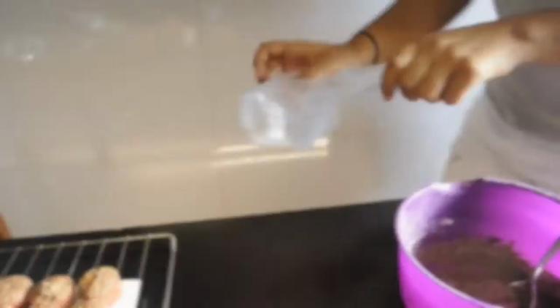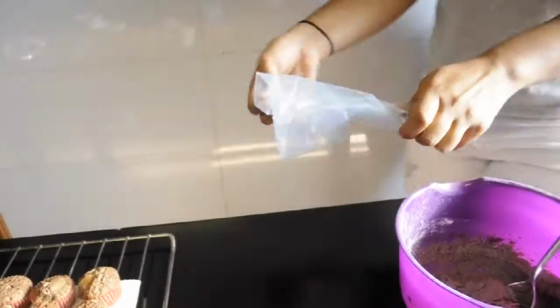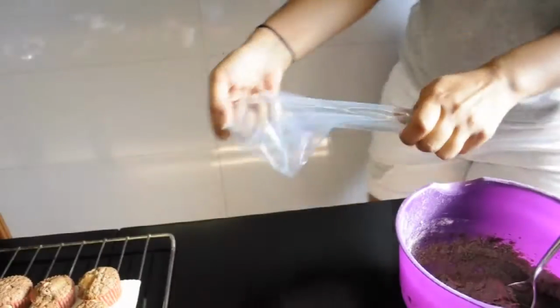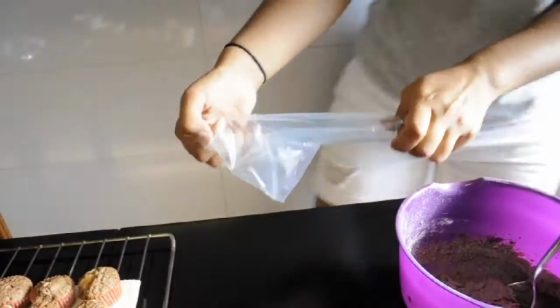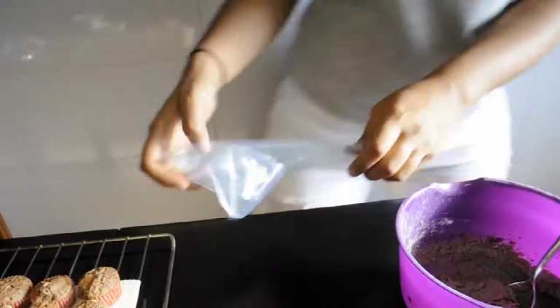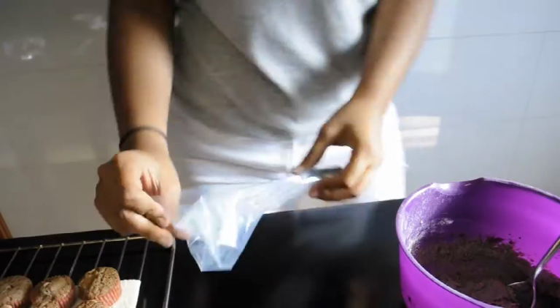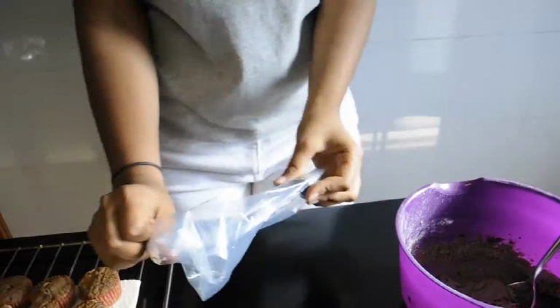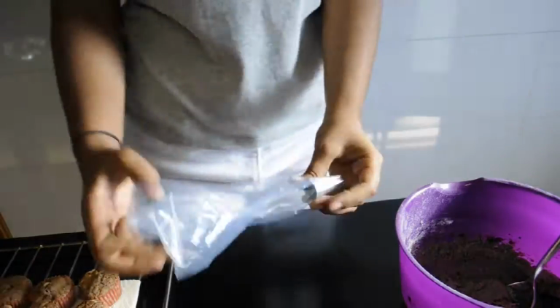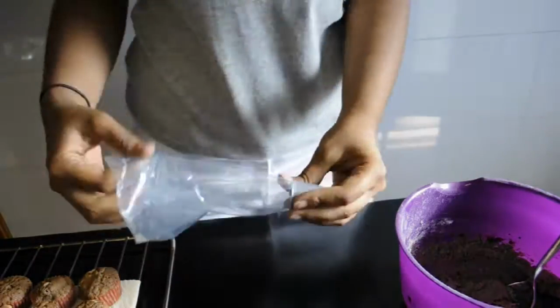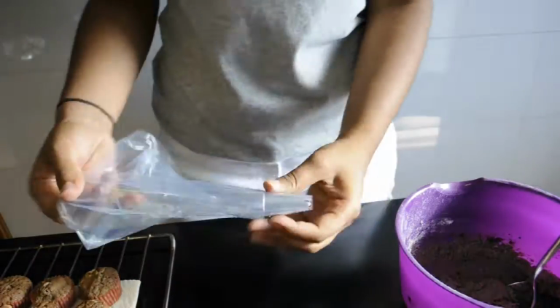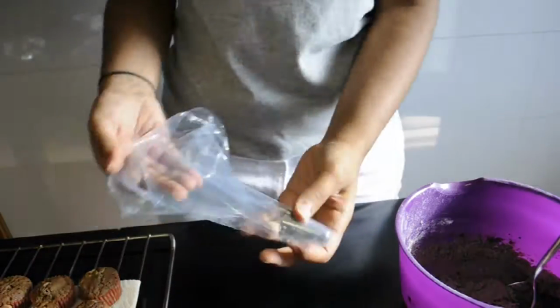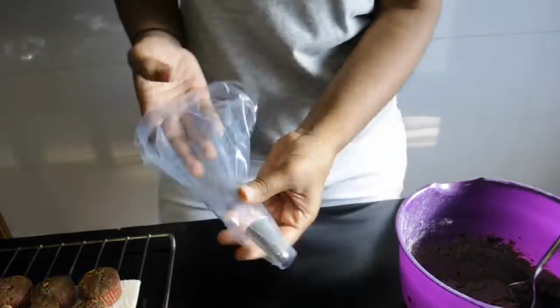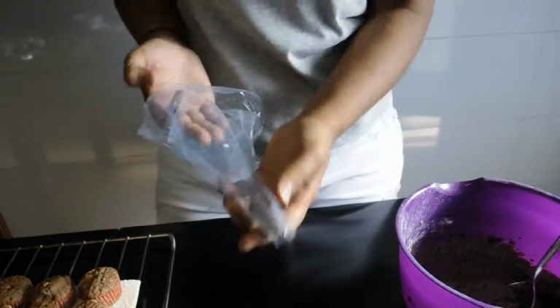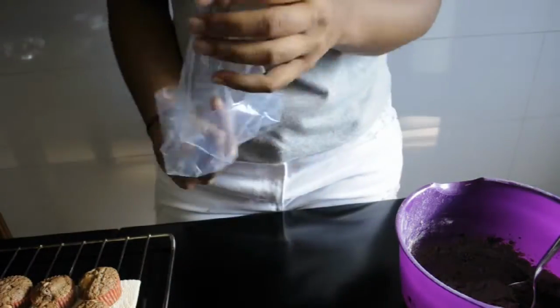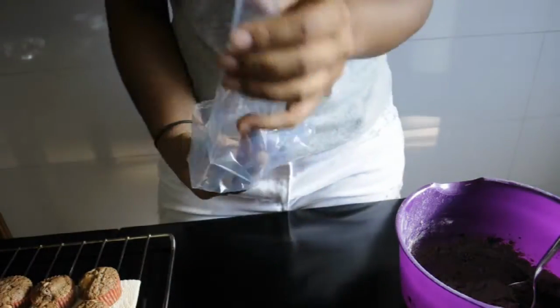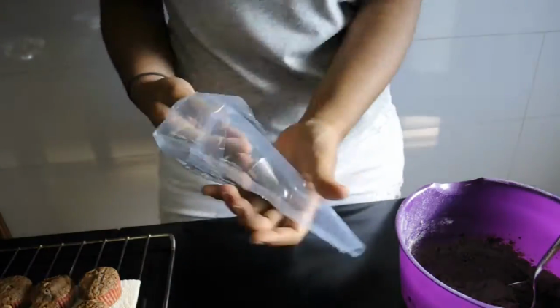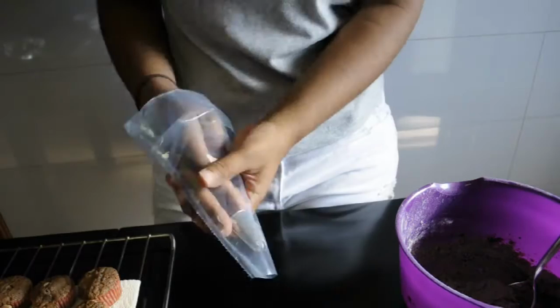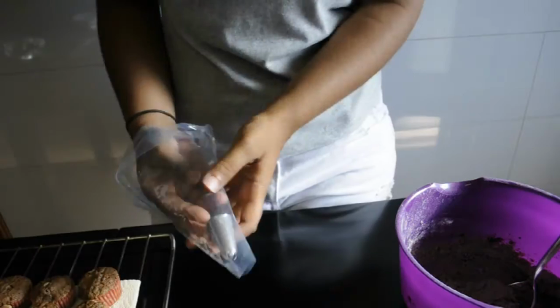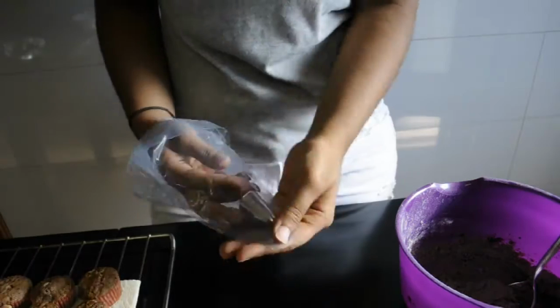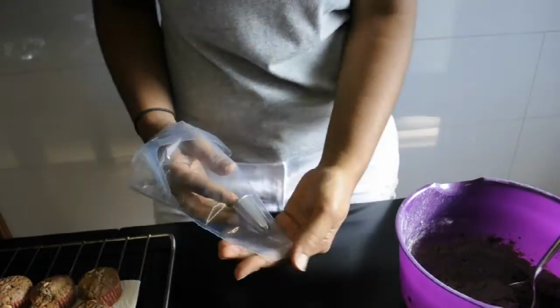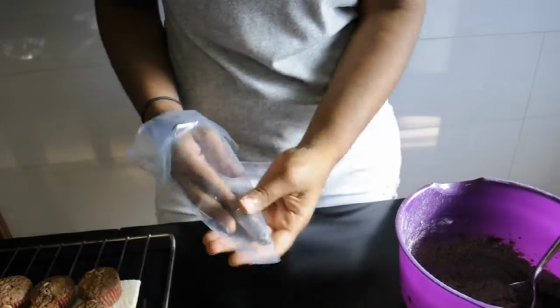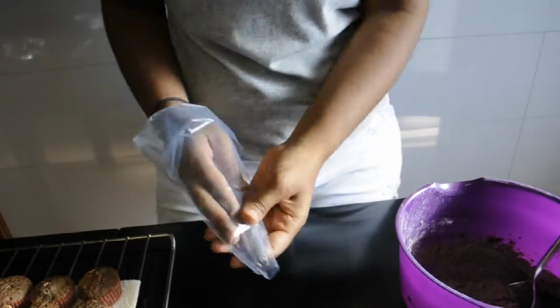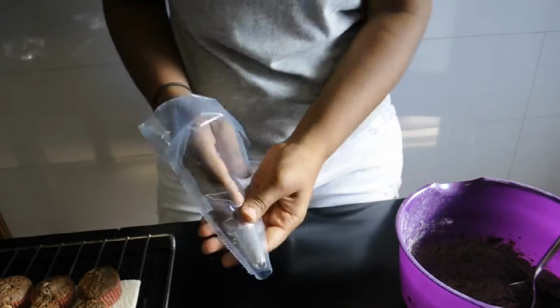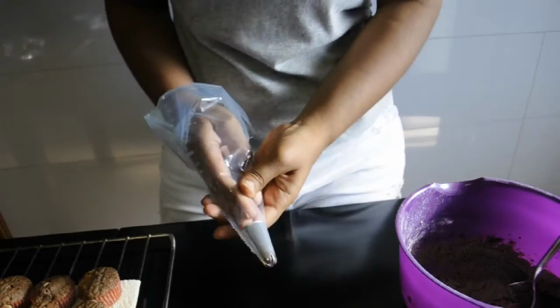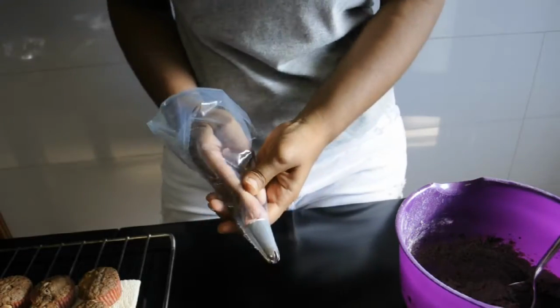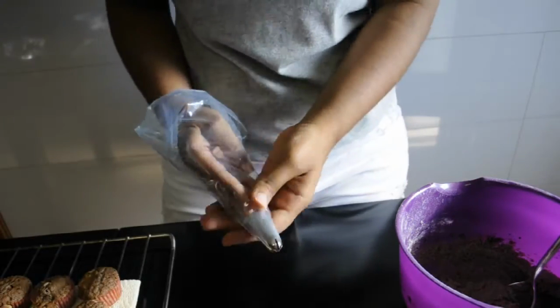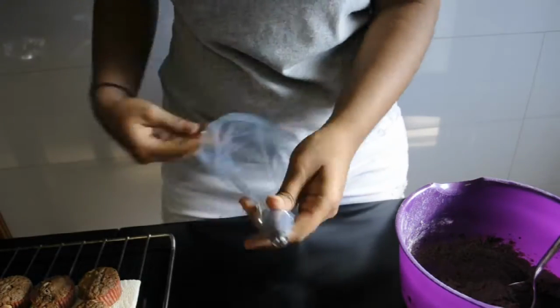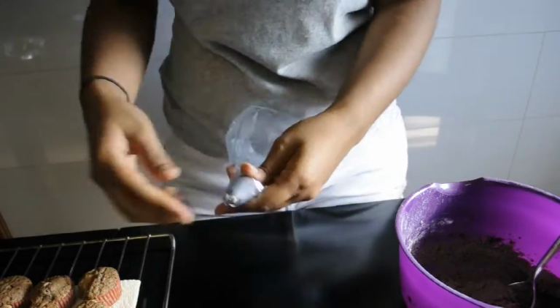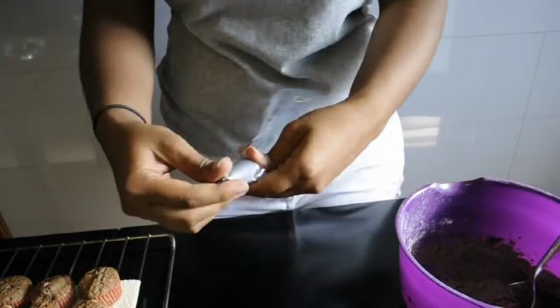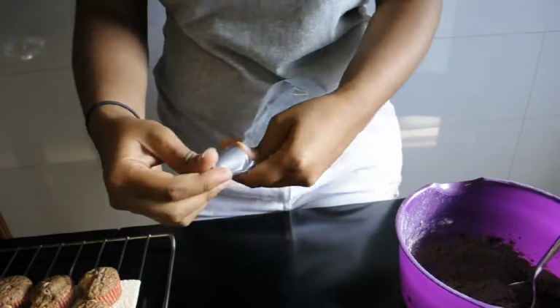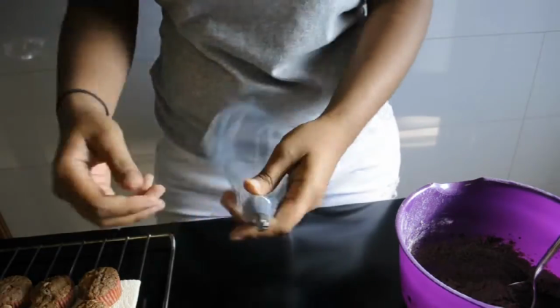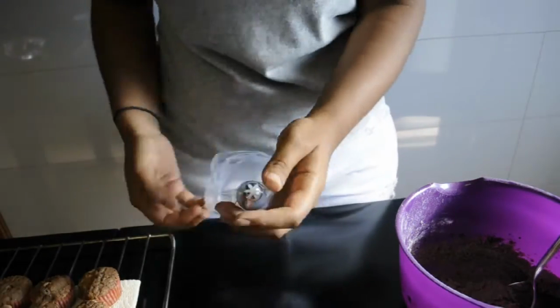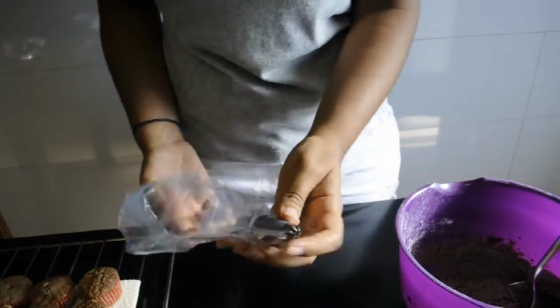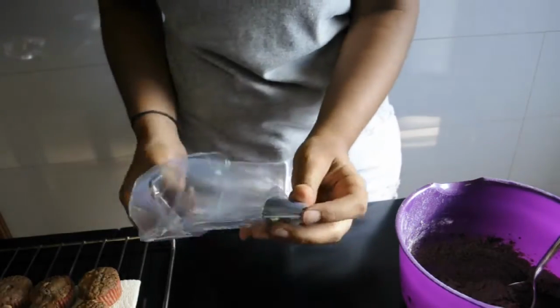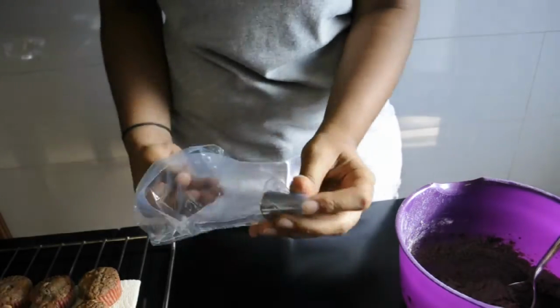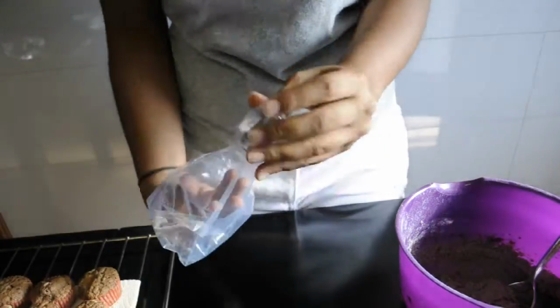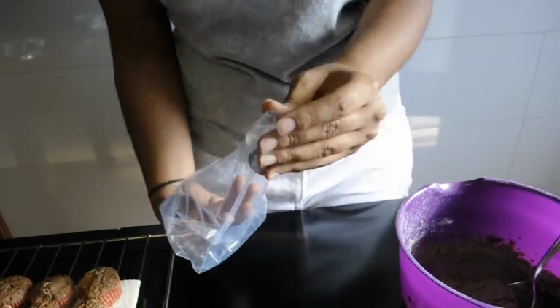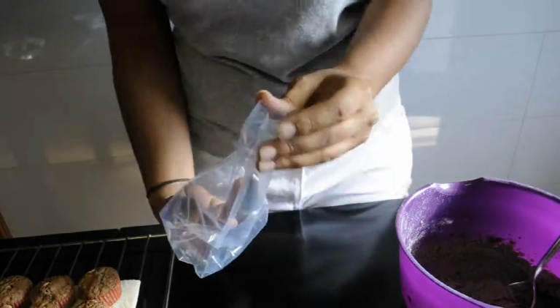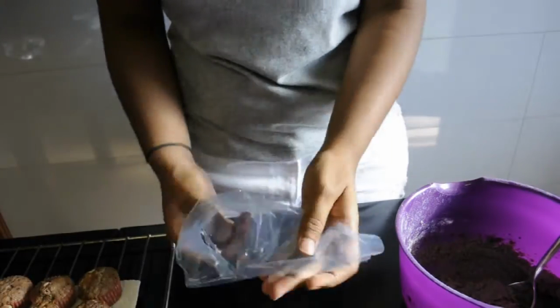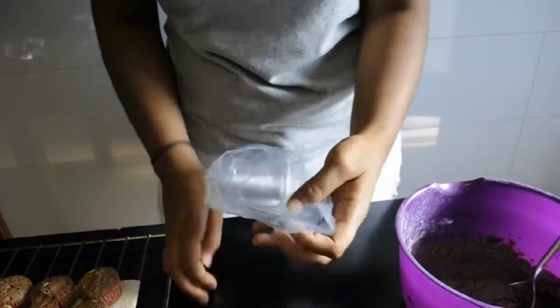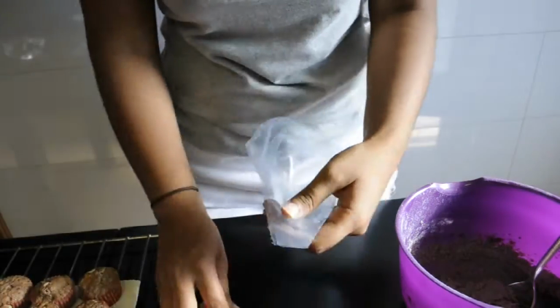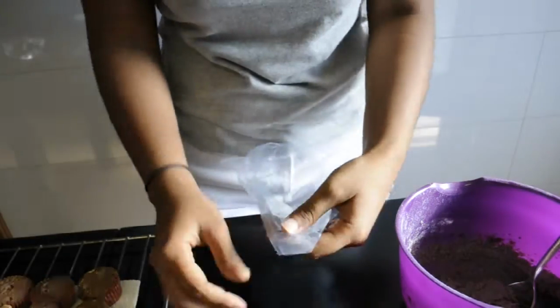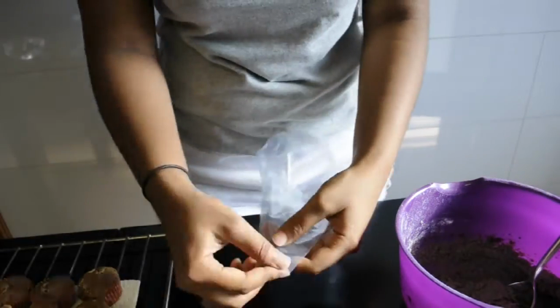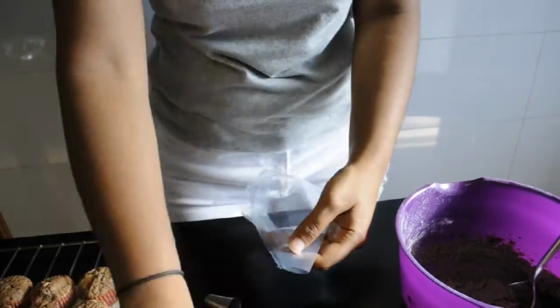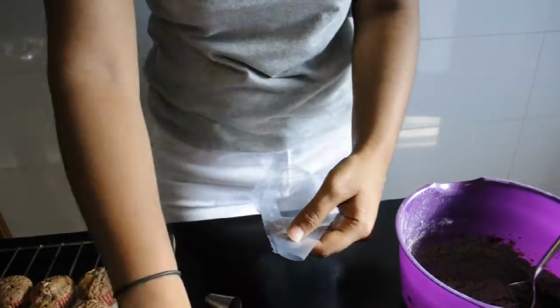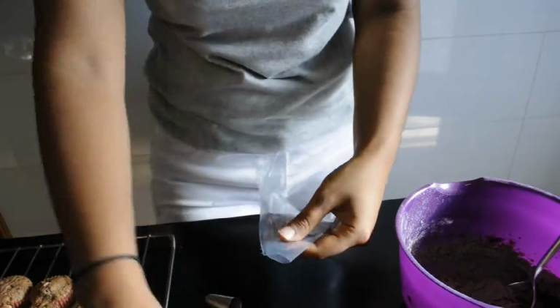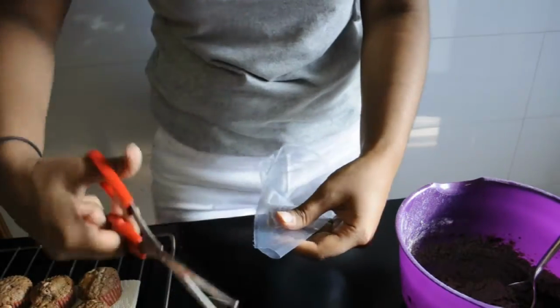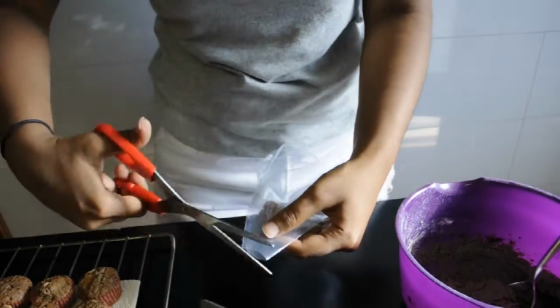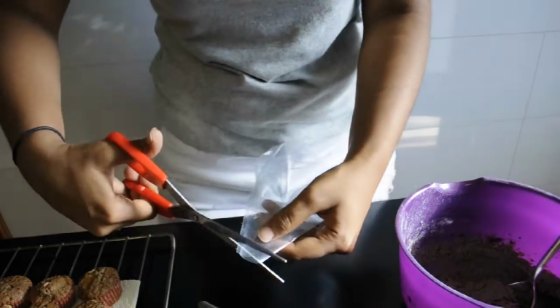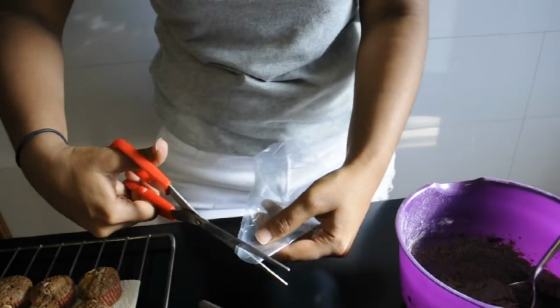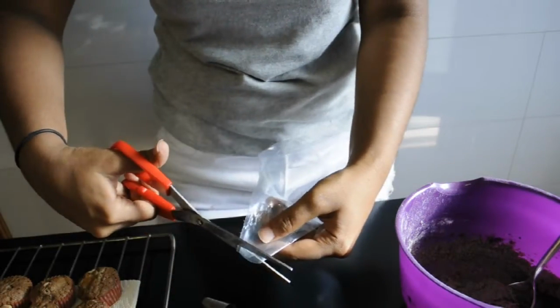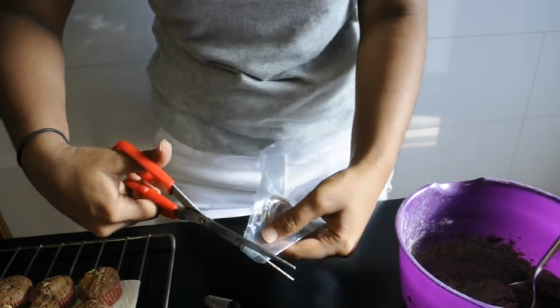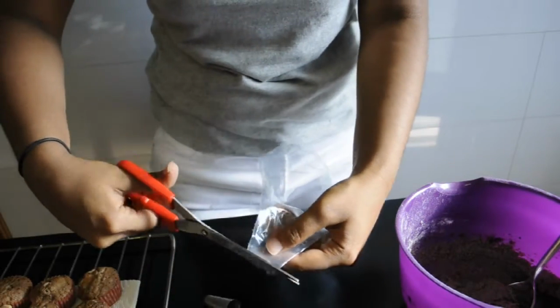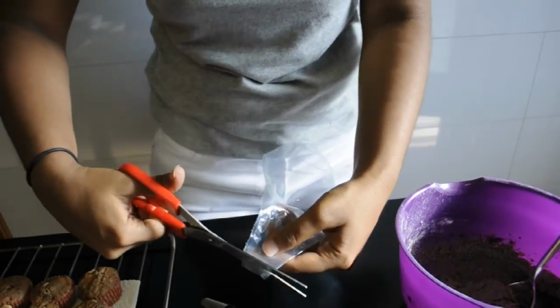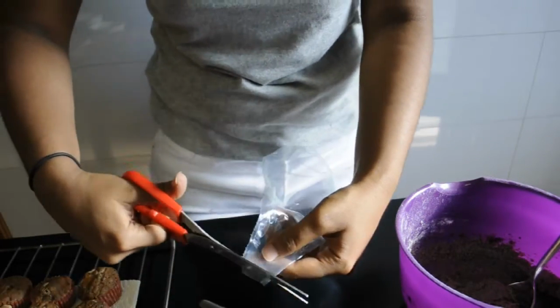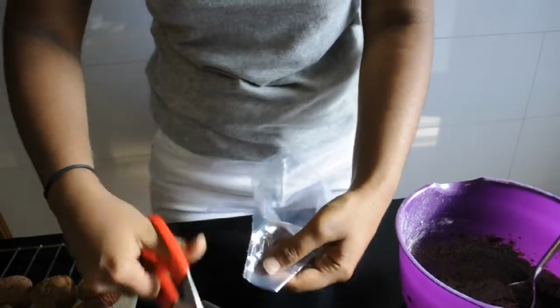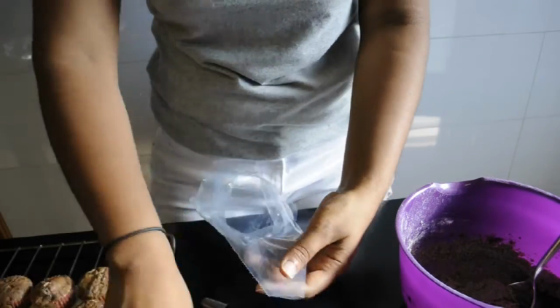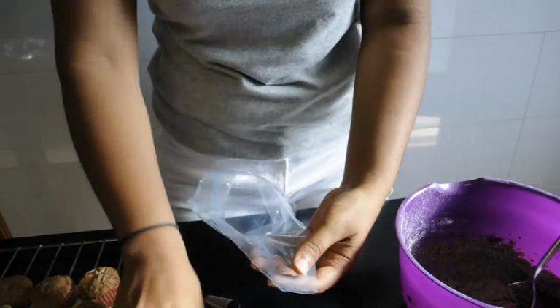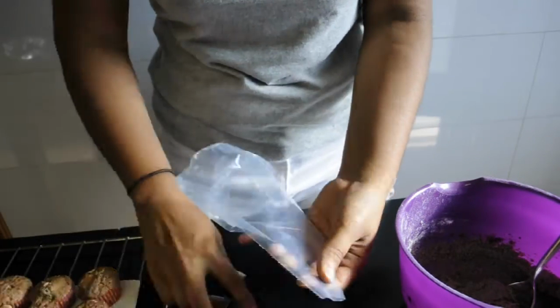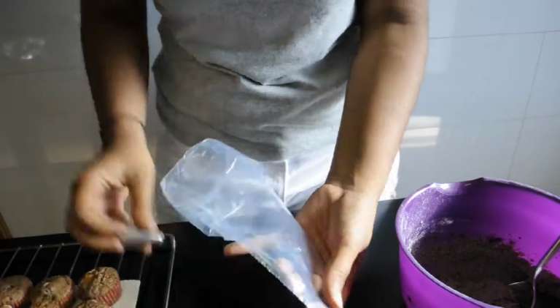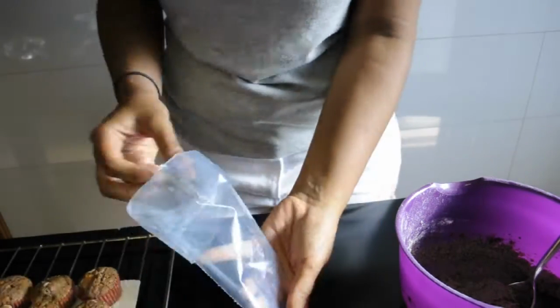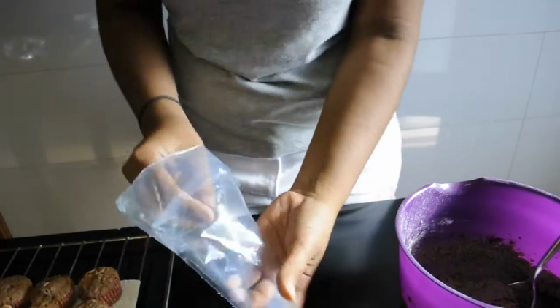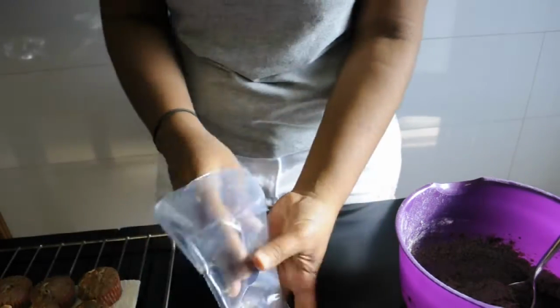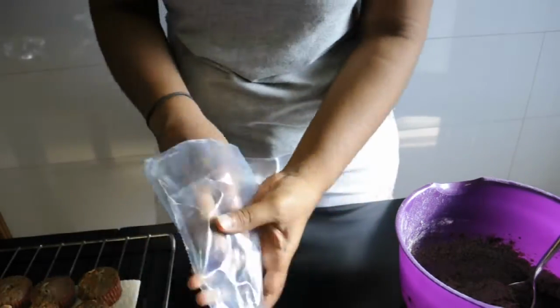My cupcakes are ready to be iced. I'm going to prepare the piping bag, and I'm using a large star-shaped nozzle.